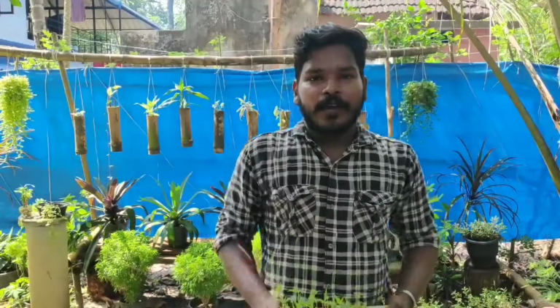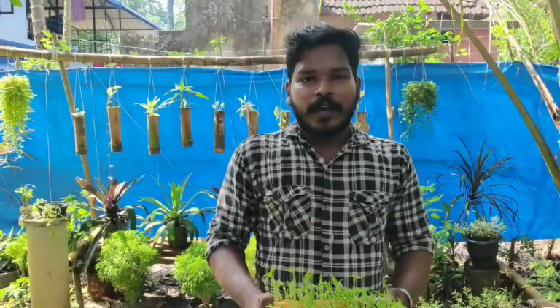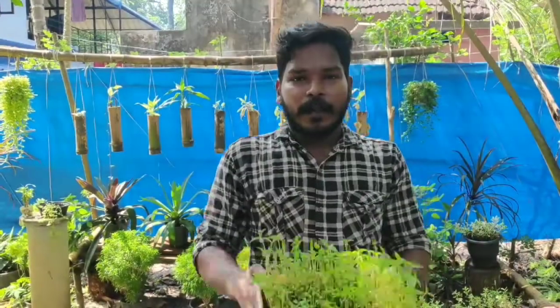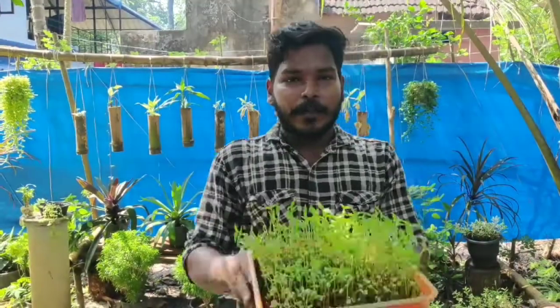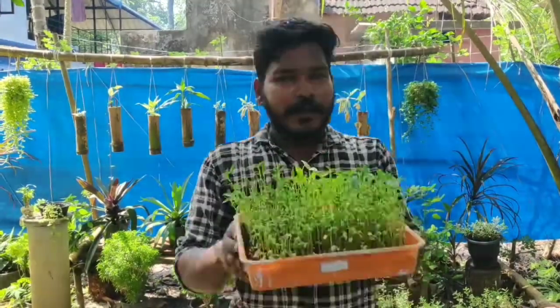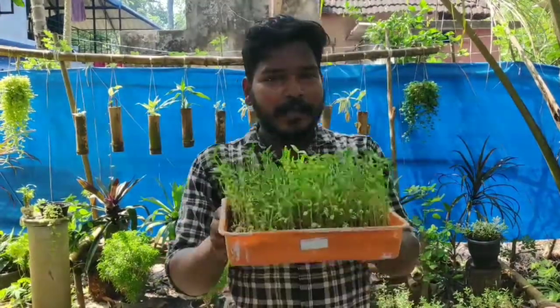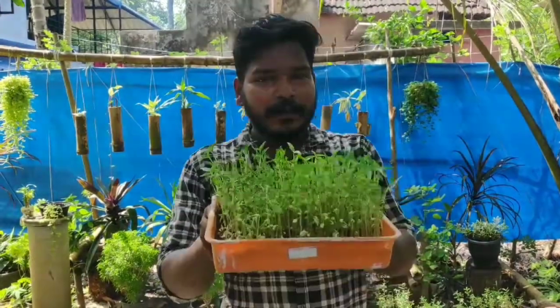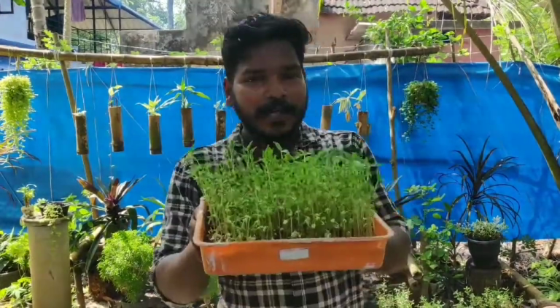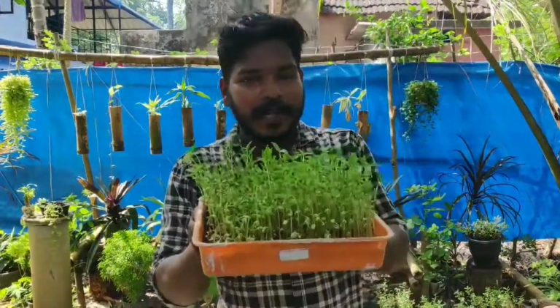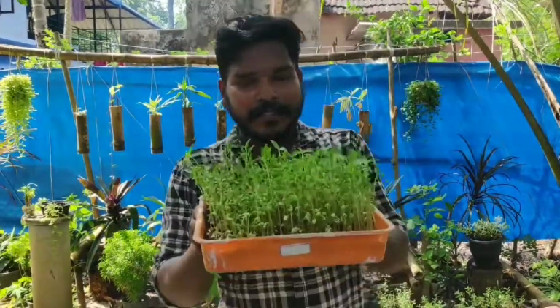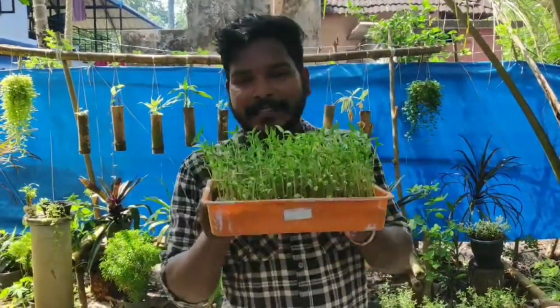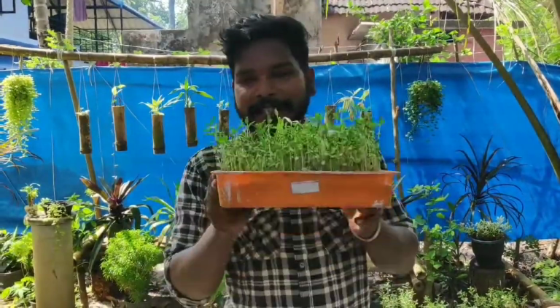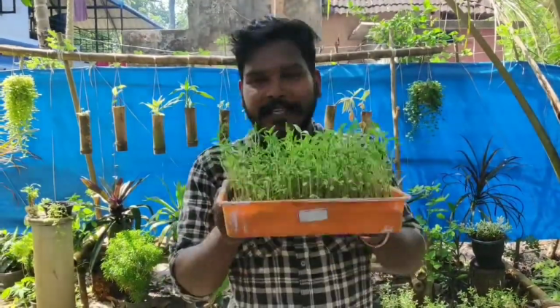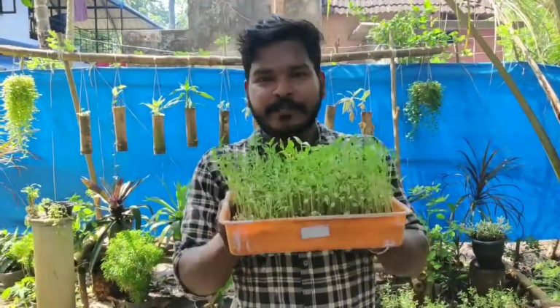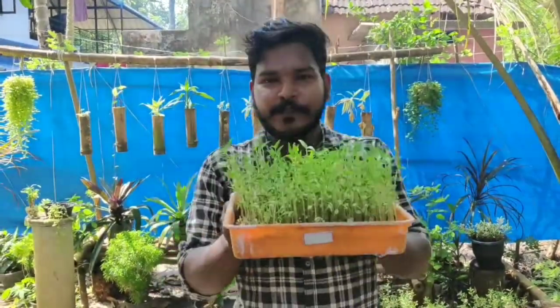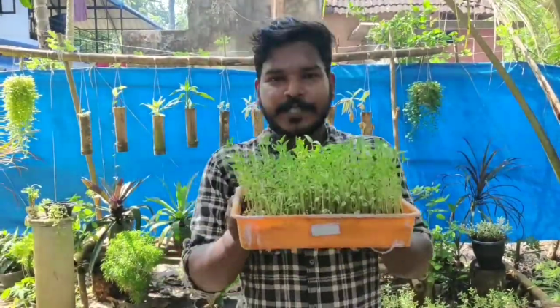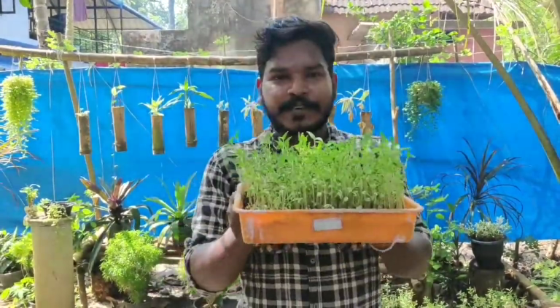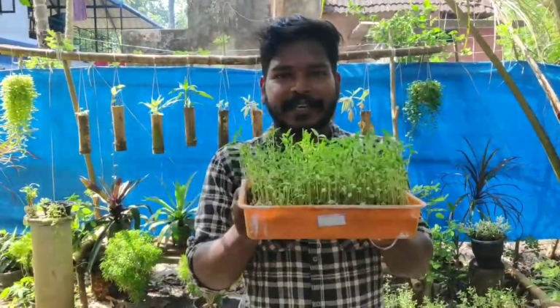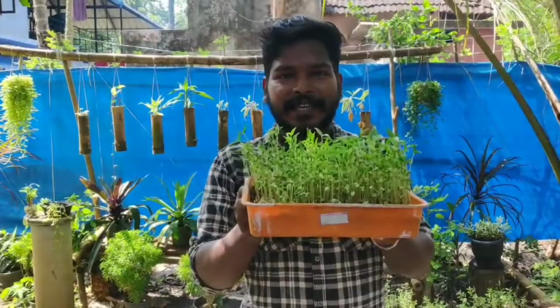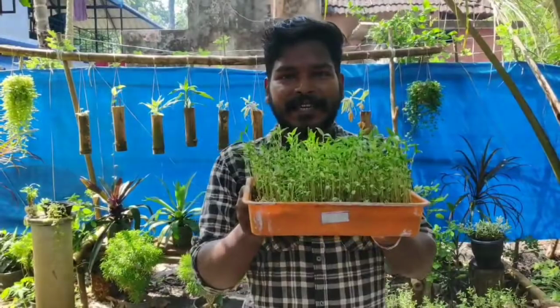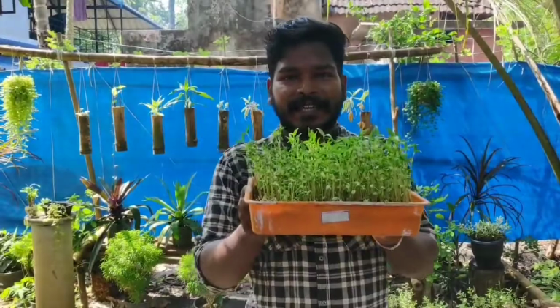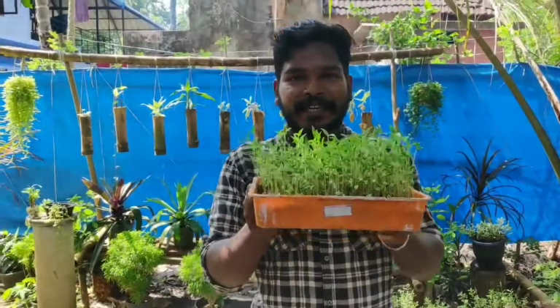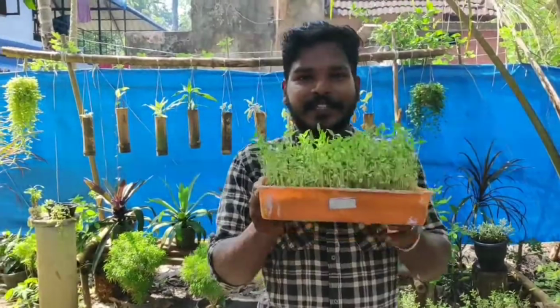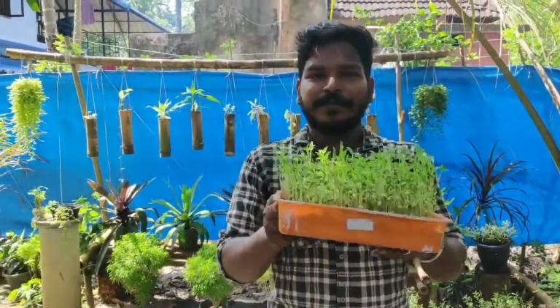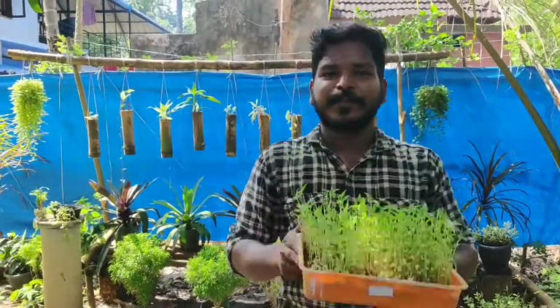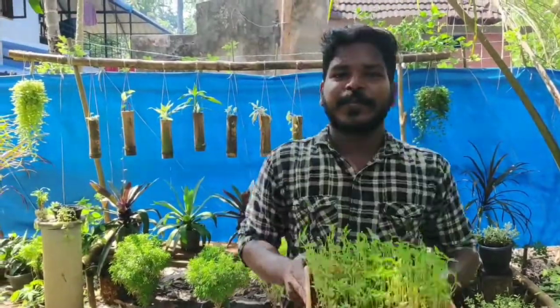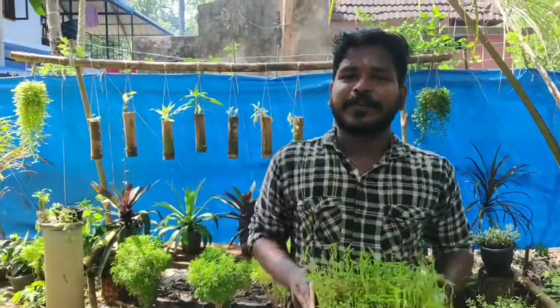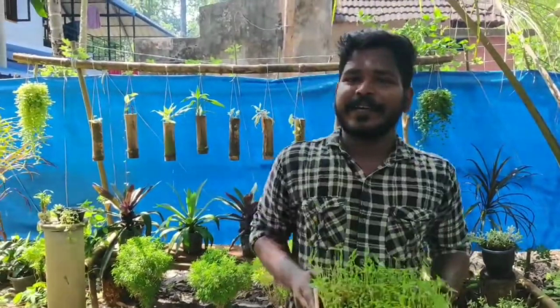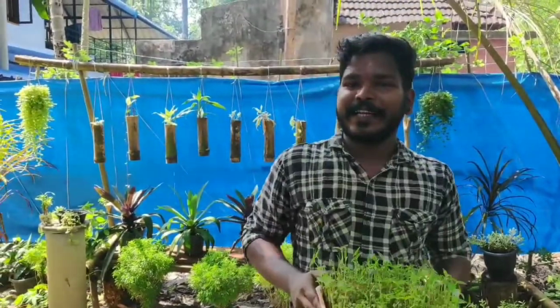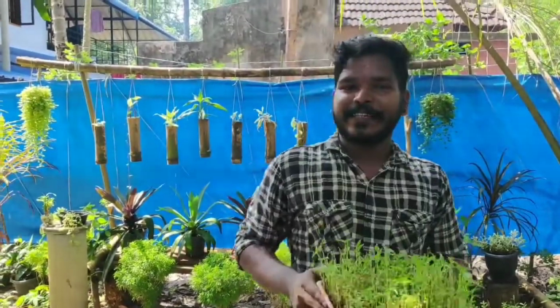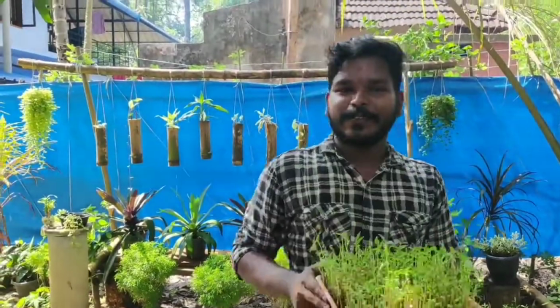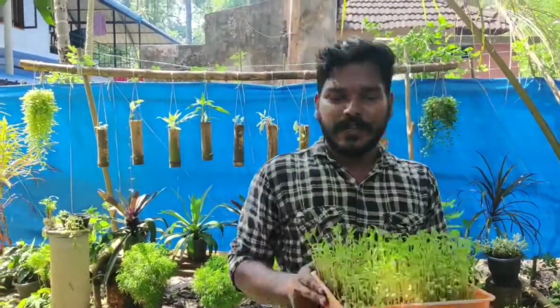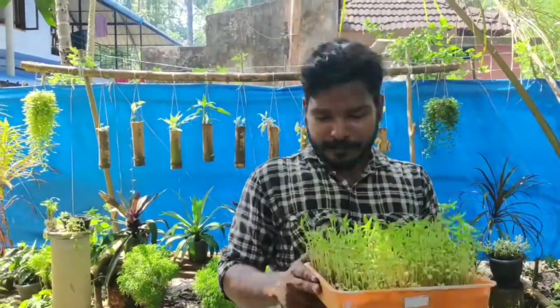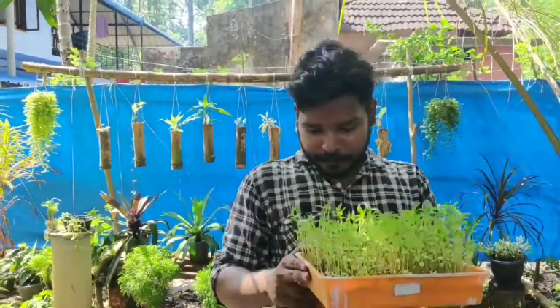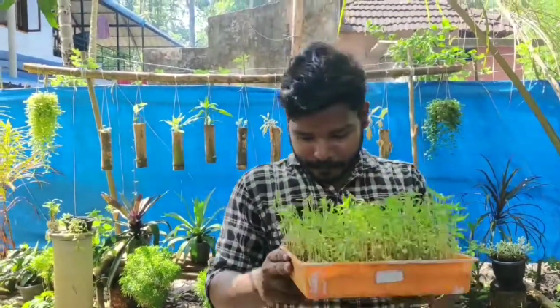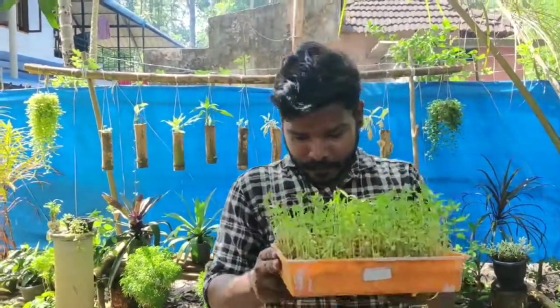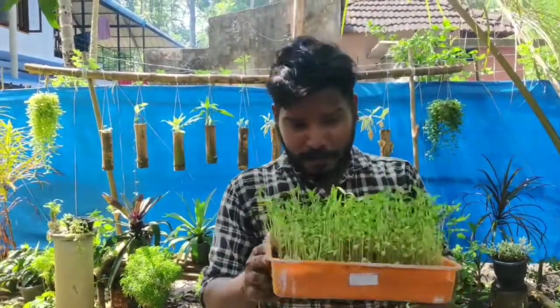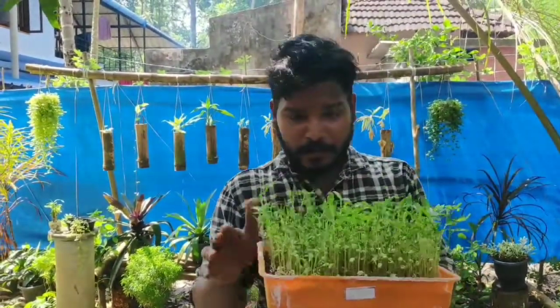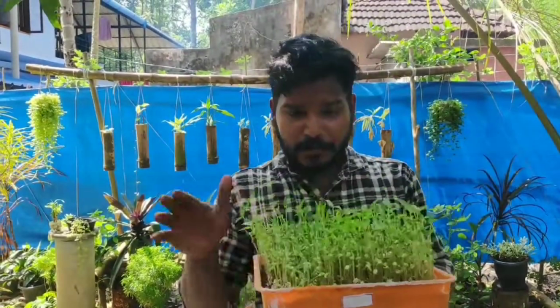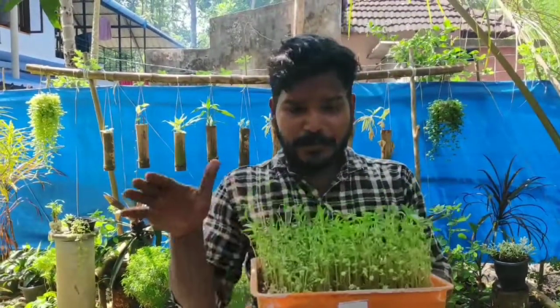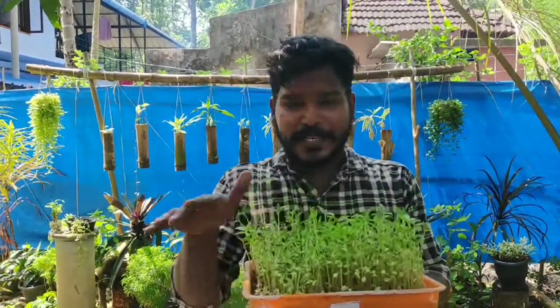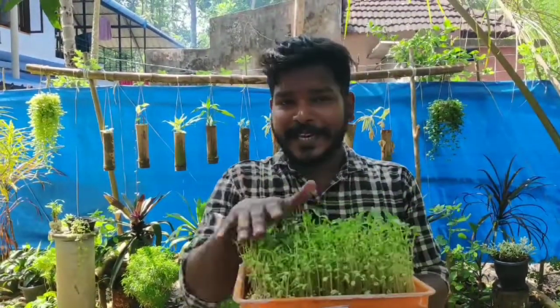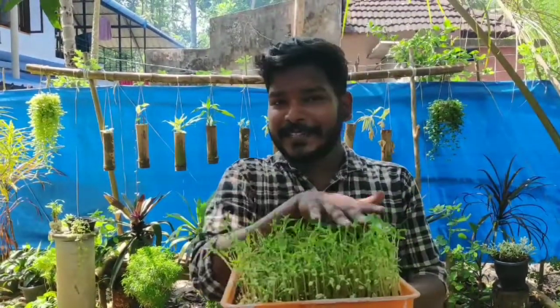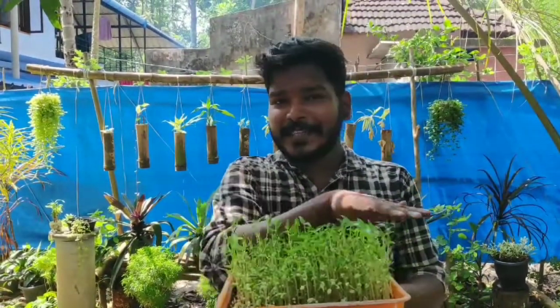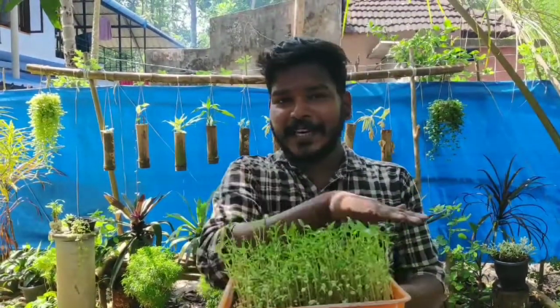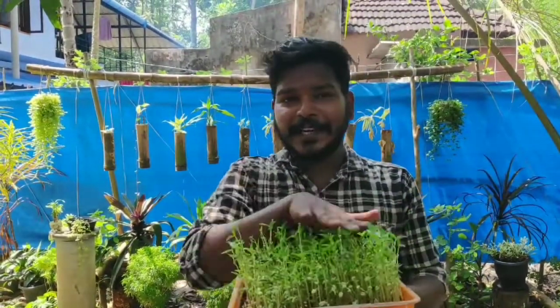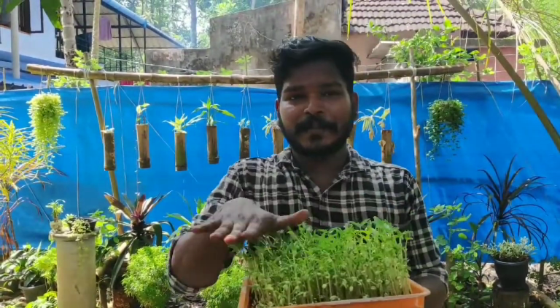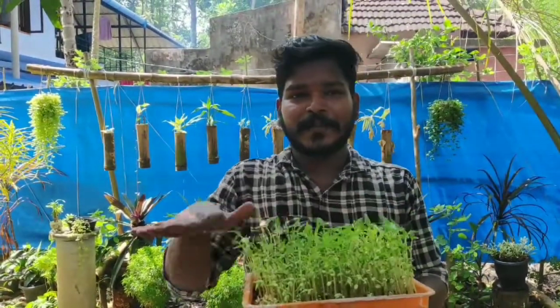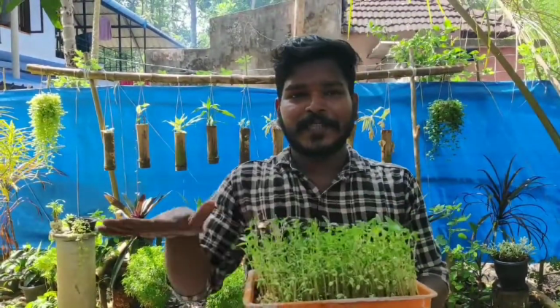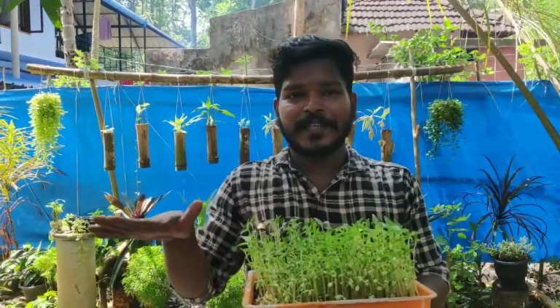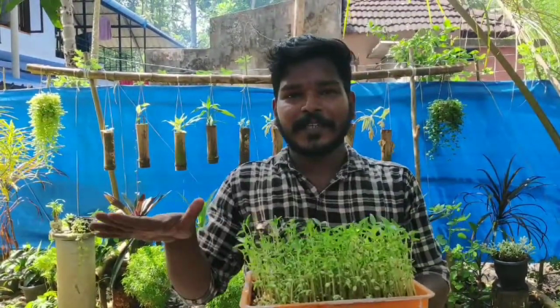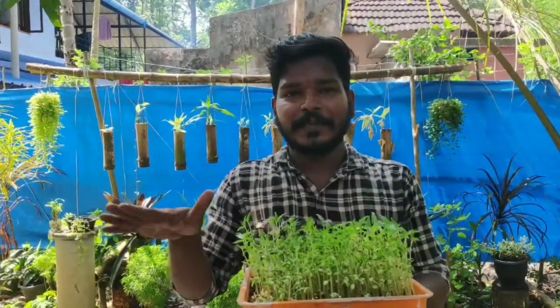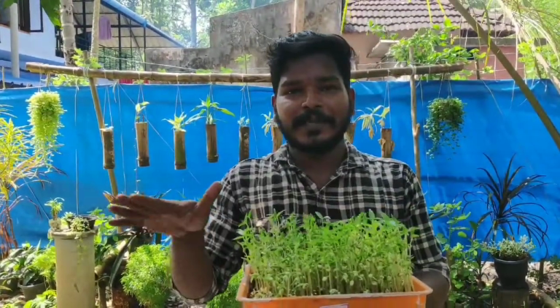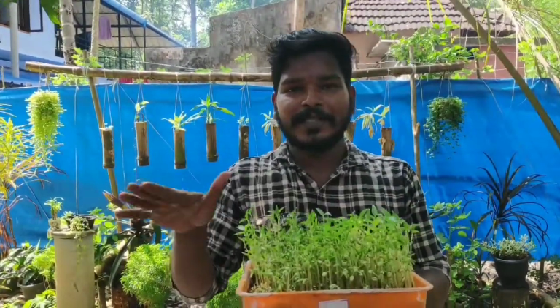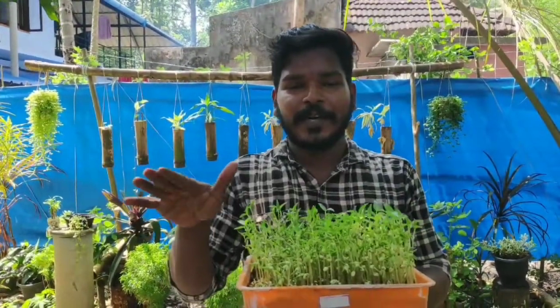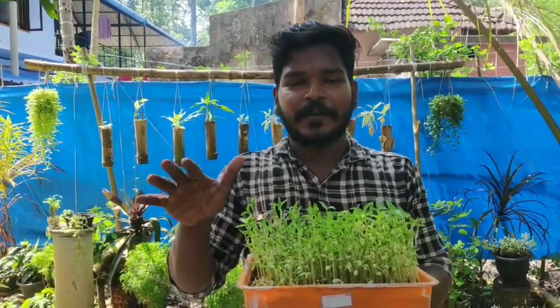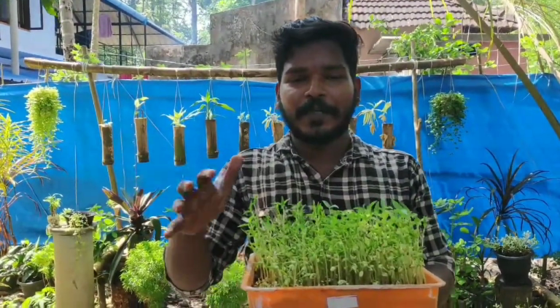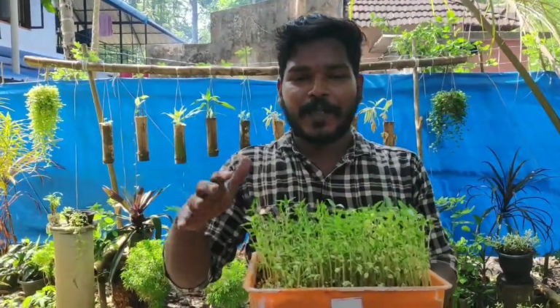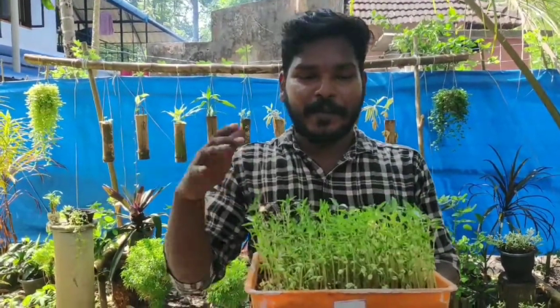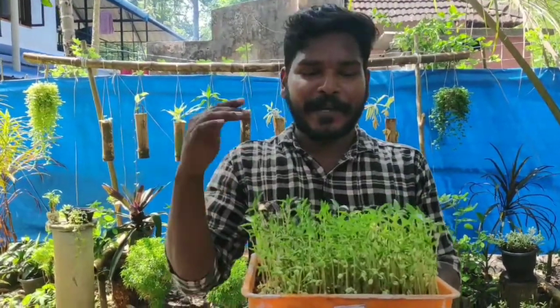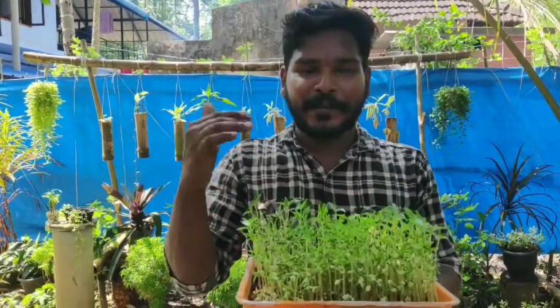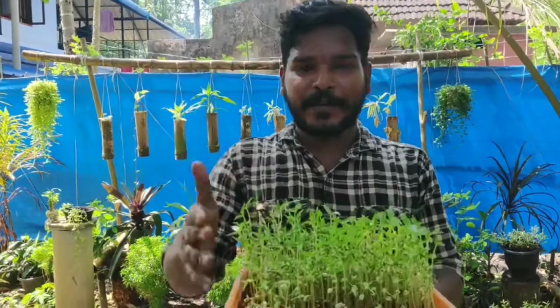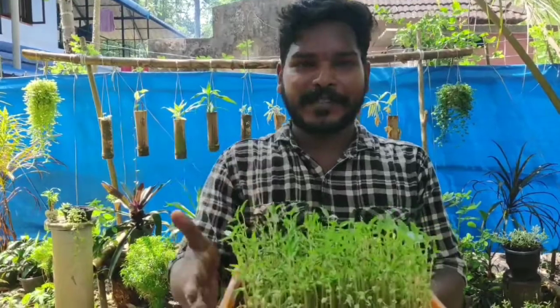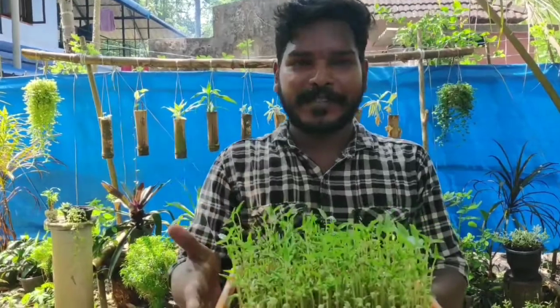Welcome to this video about growing greens at home. I will show you a video about microgreens. The green we are talking about is called microgreens.